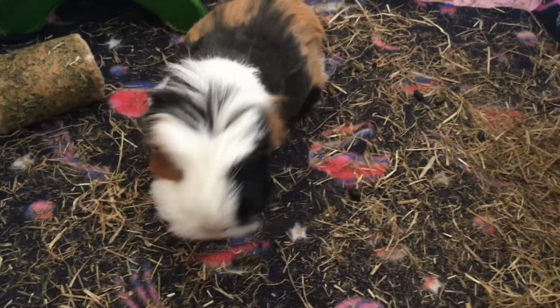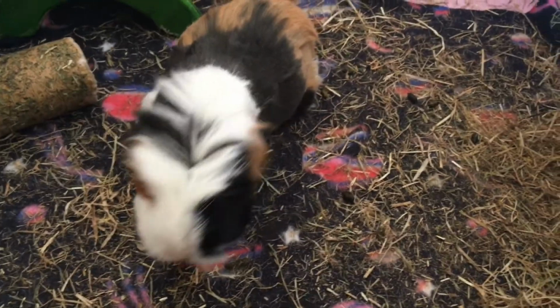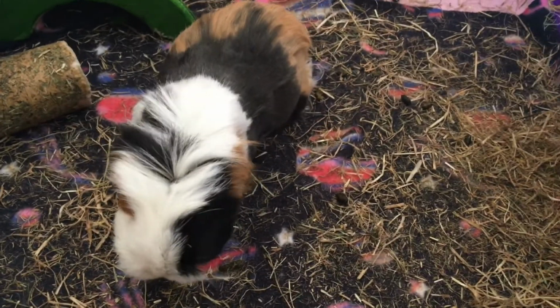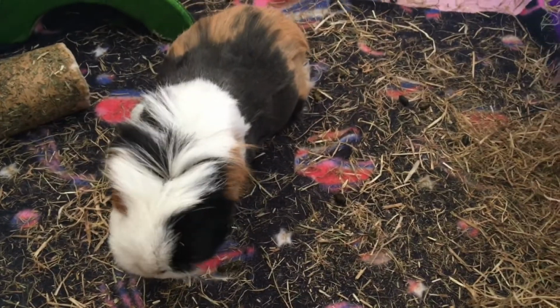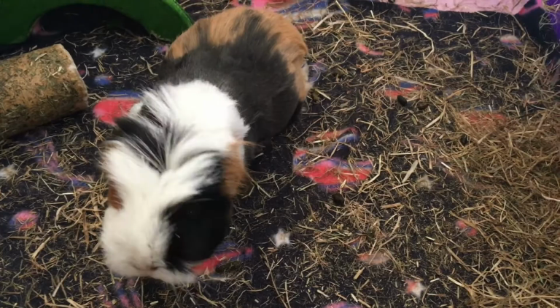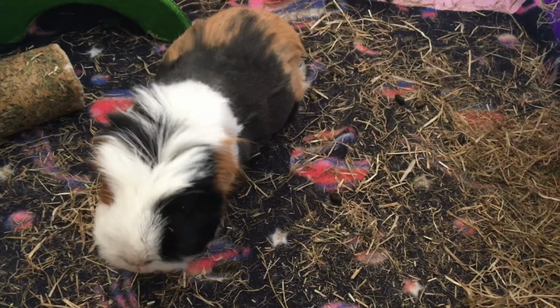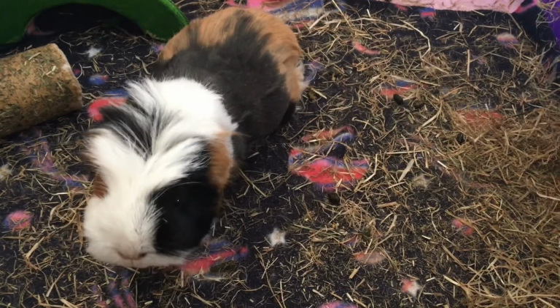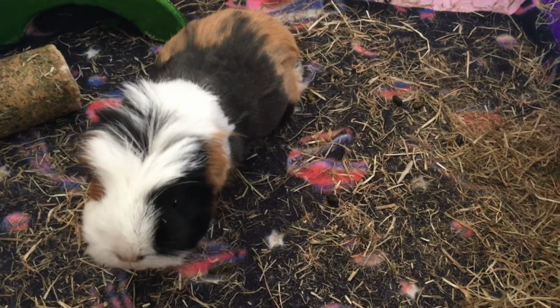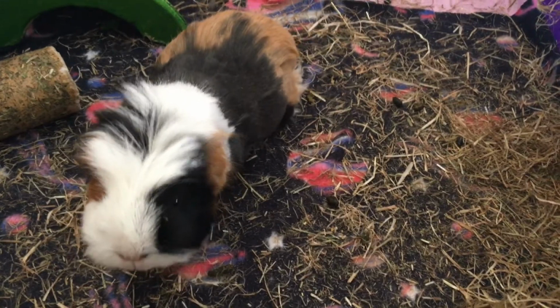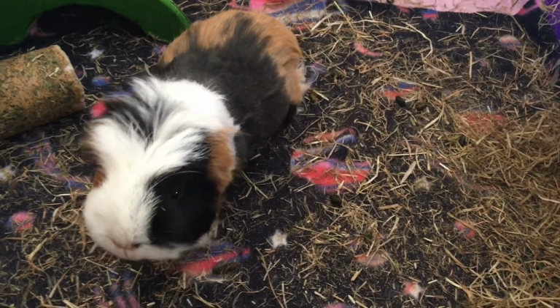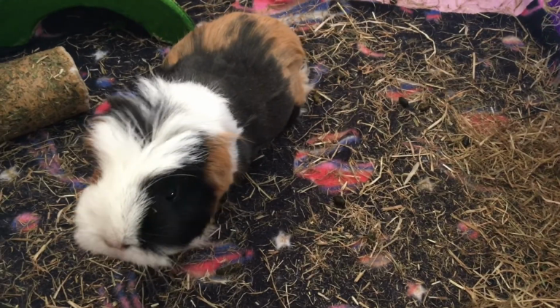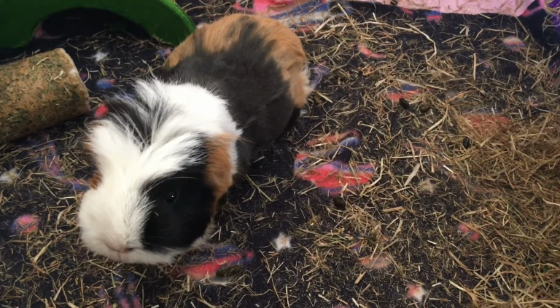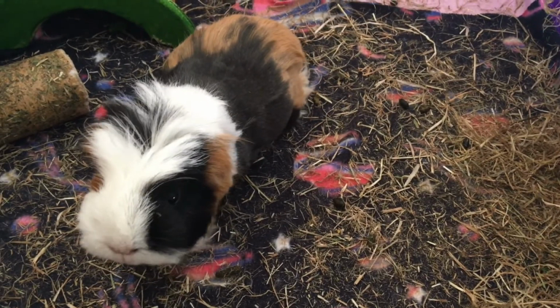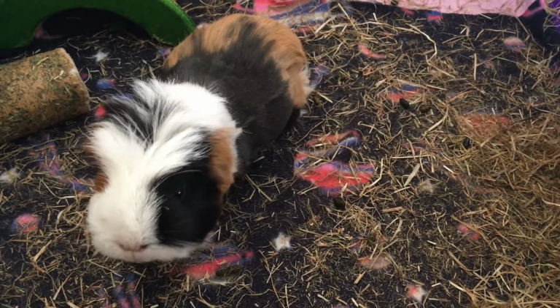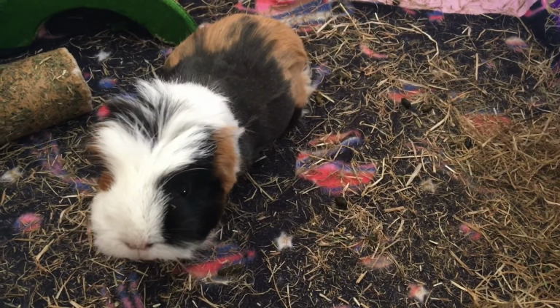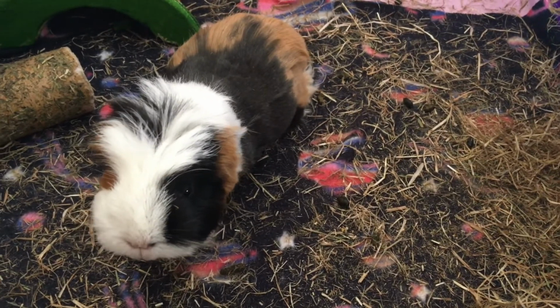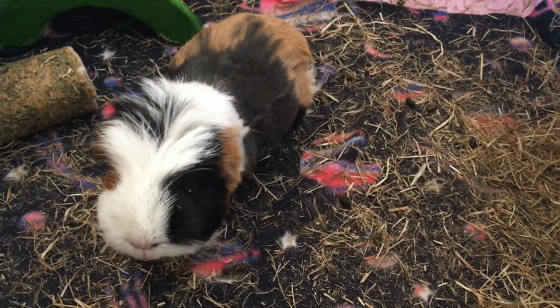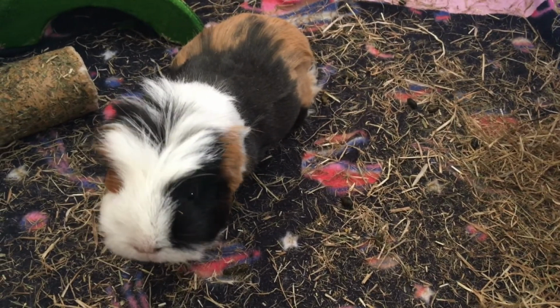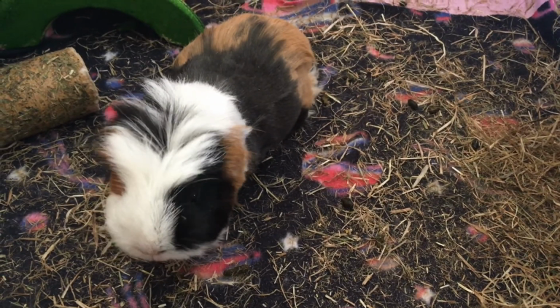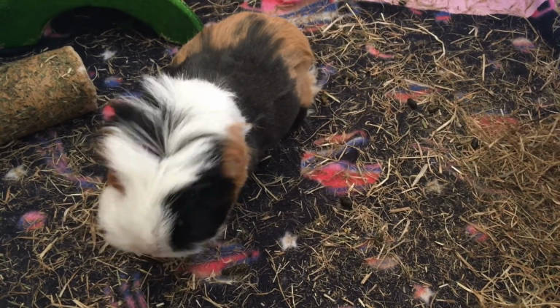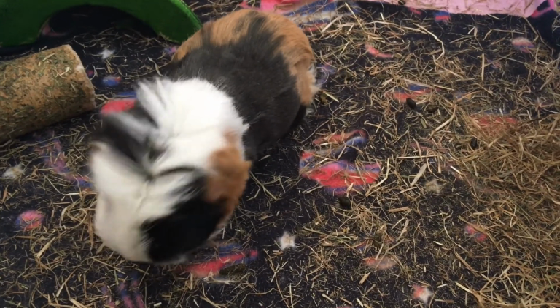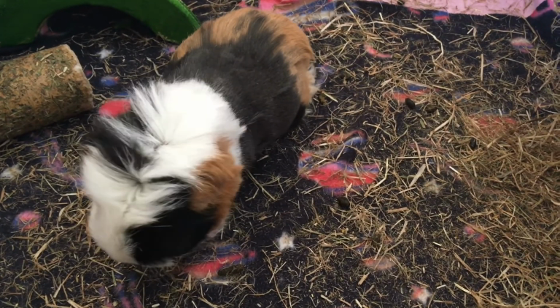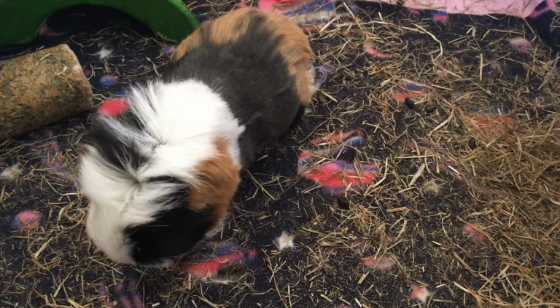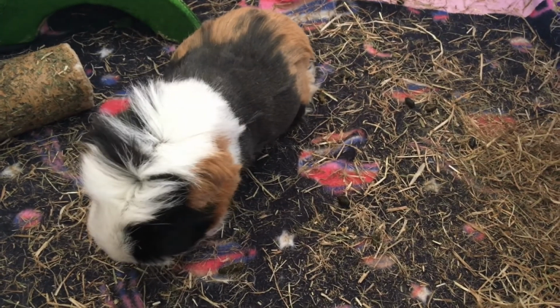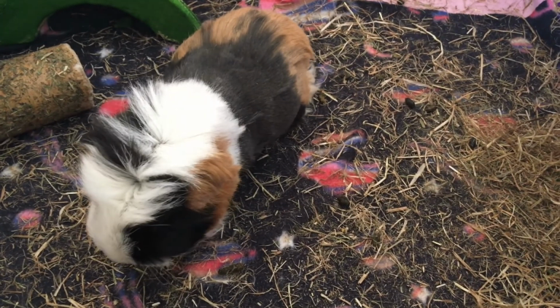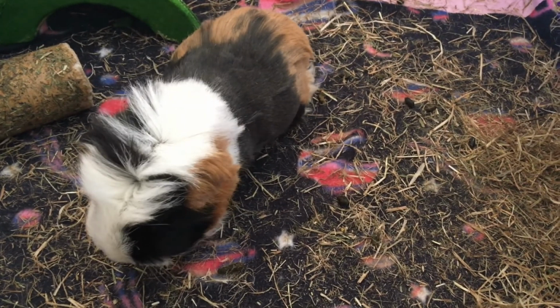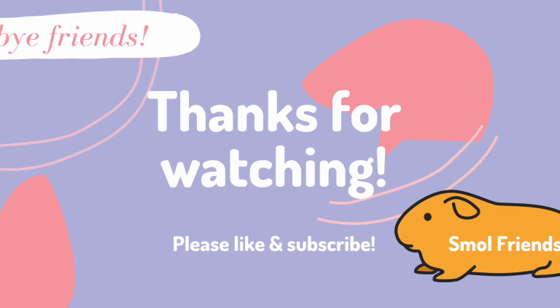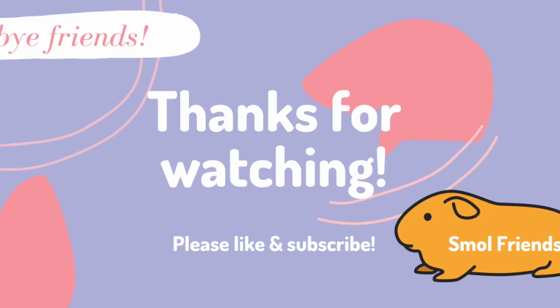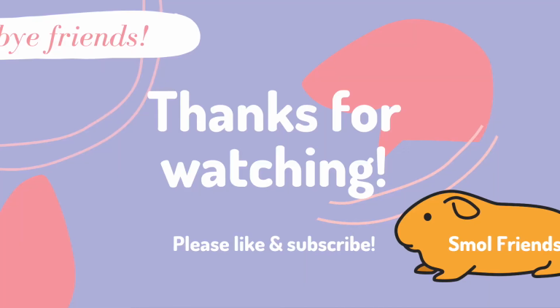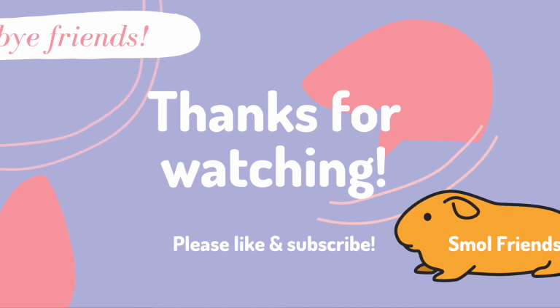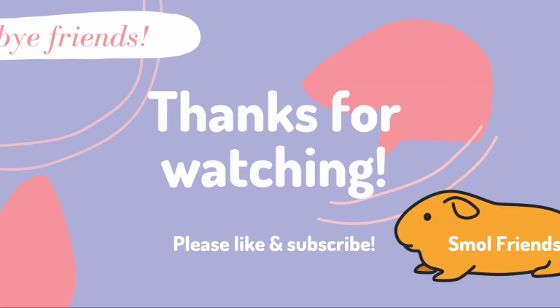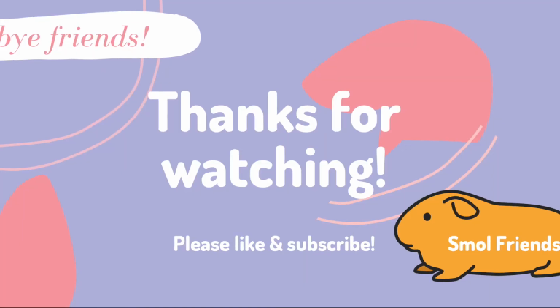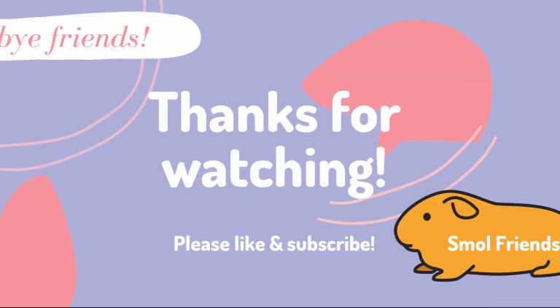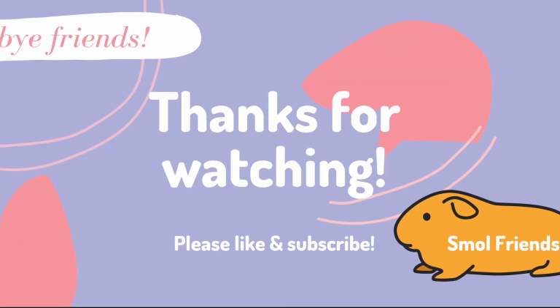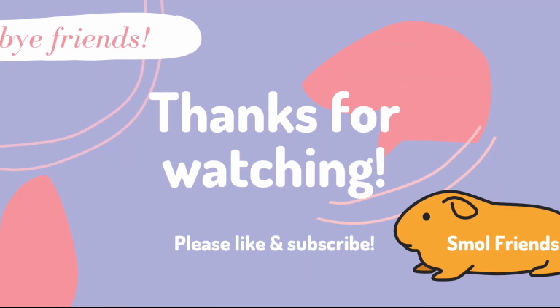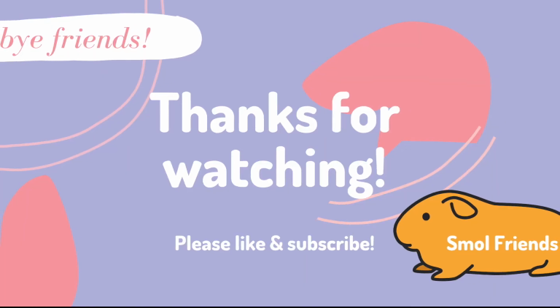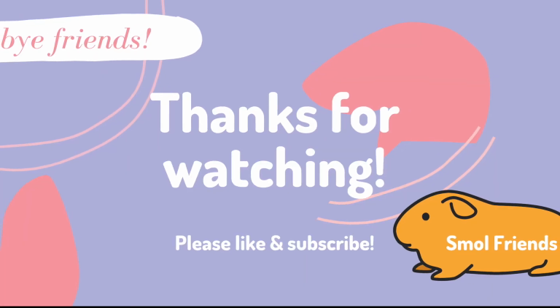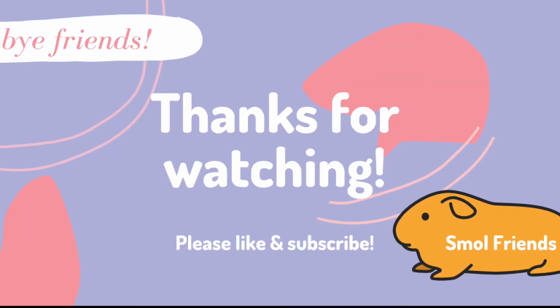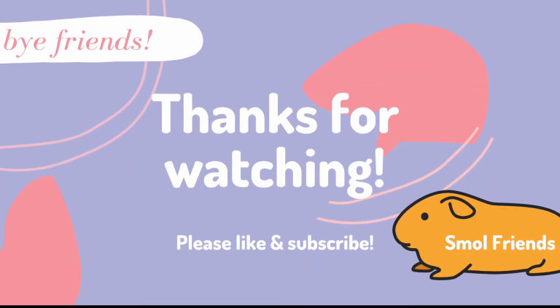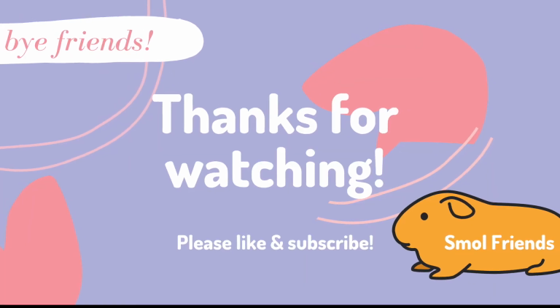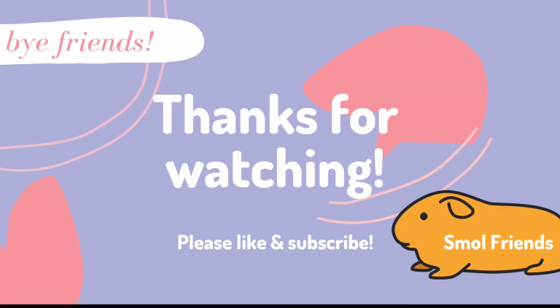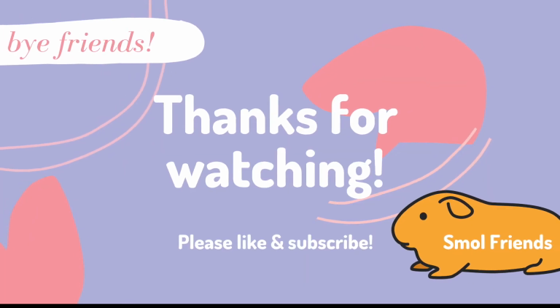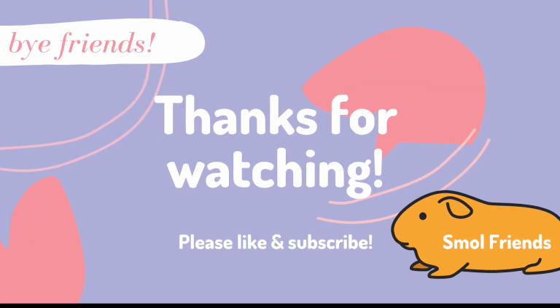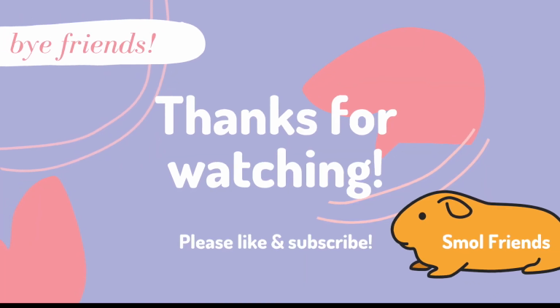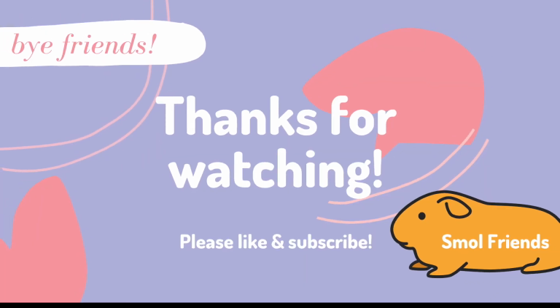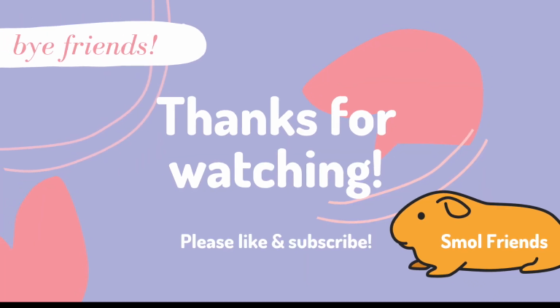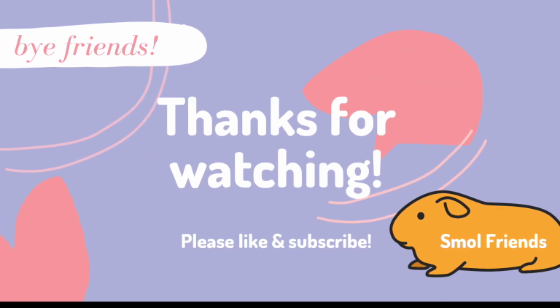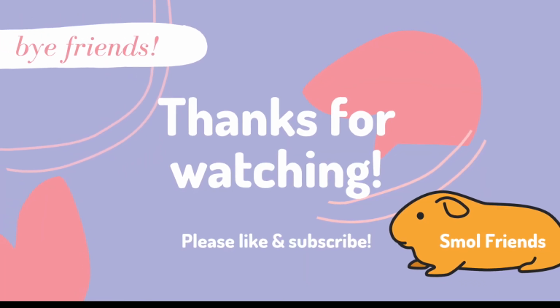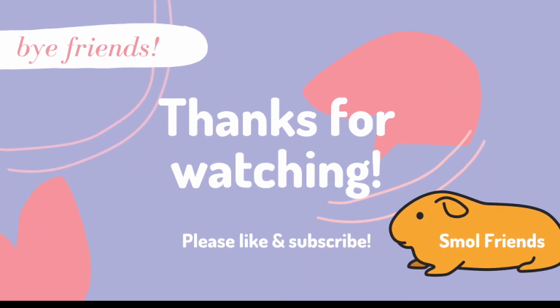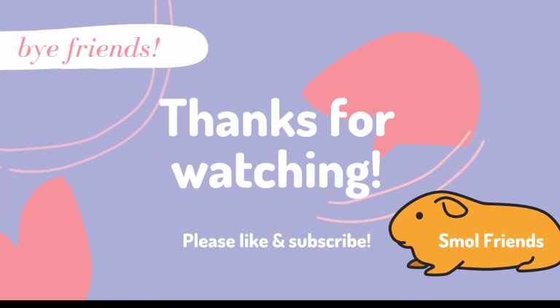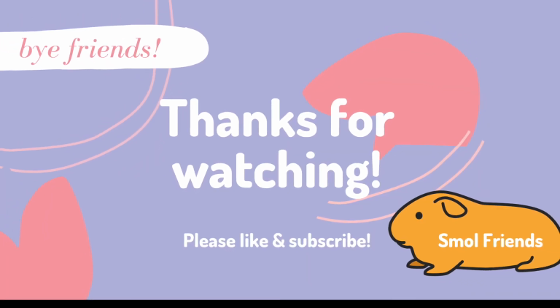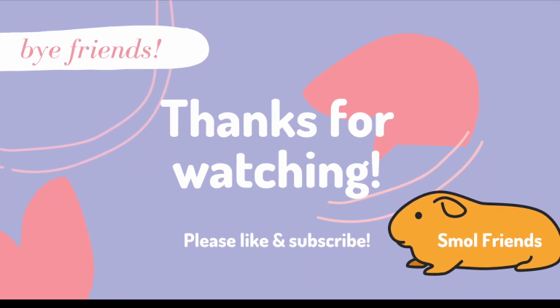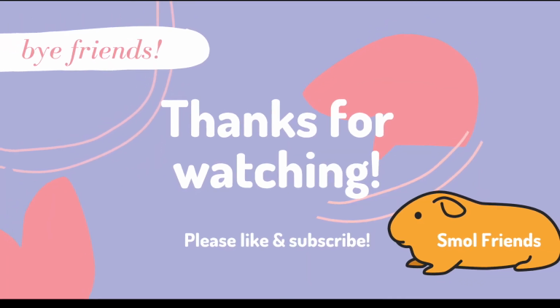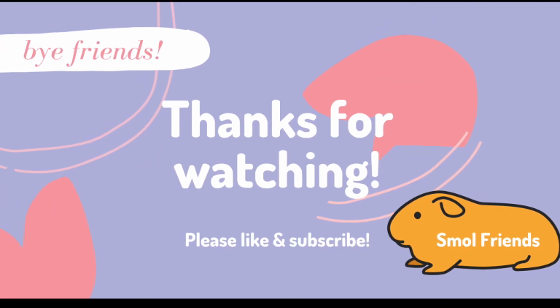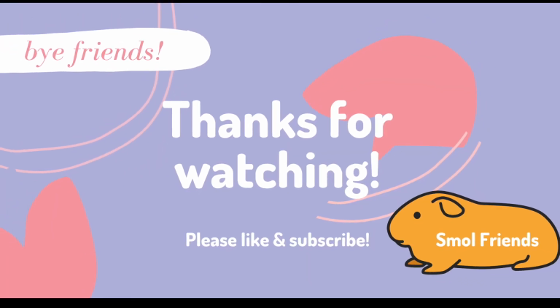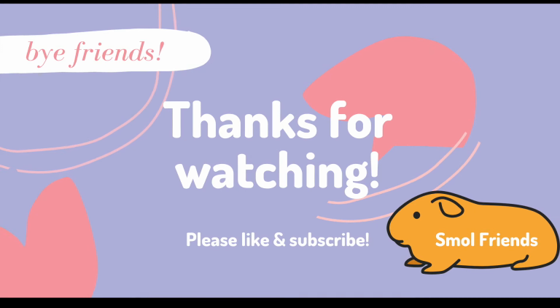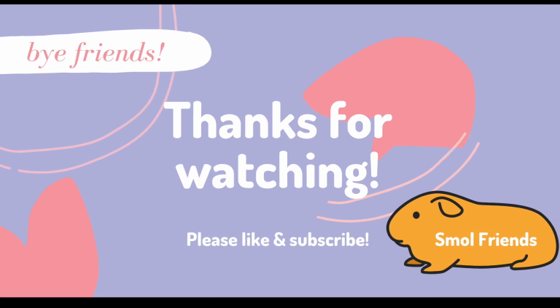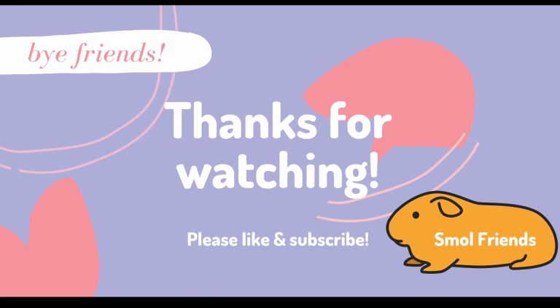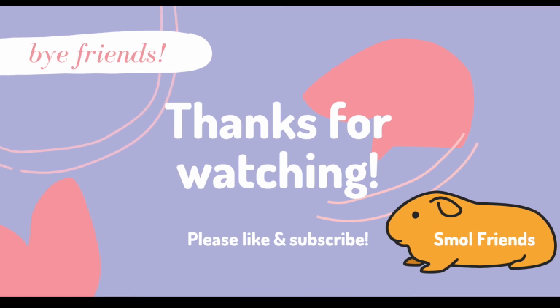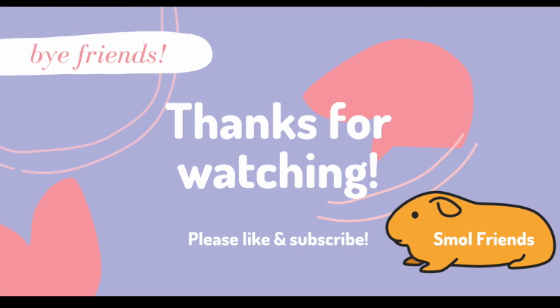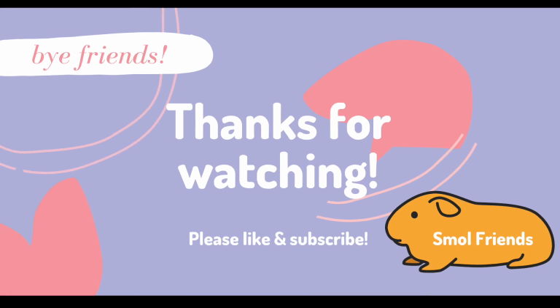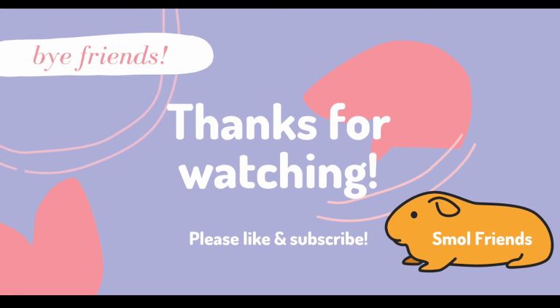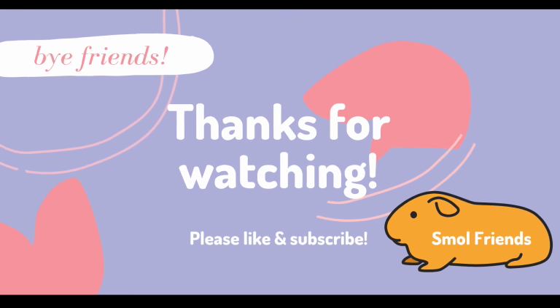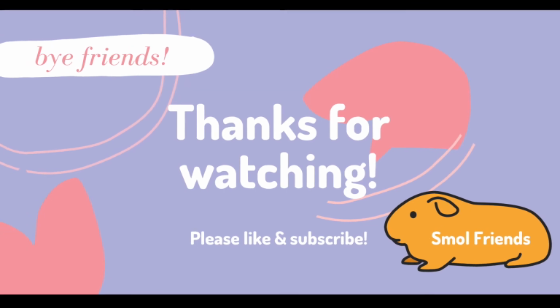I hope this was helpful for you guys and if you have any questions just leave them in the comments. Thank you so much for watching, bye friends!